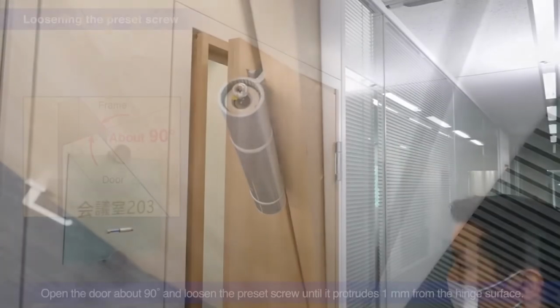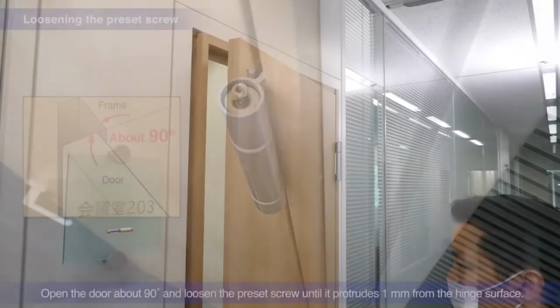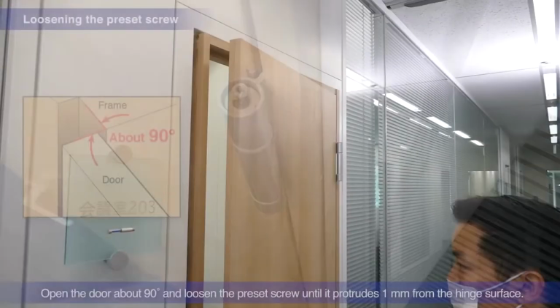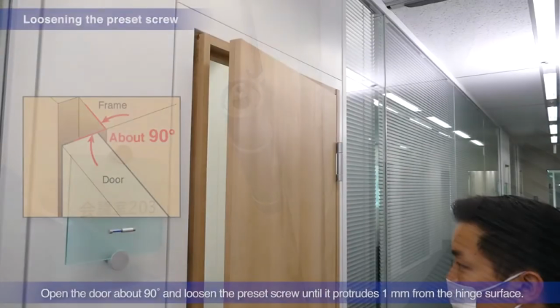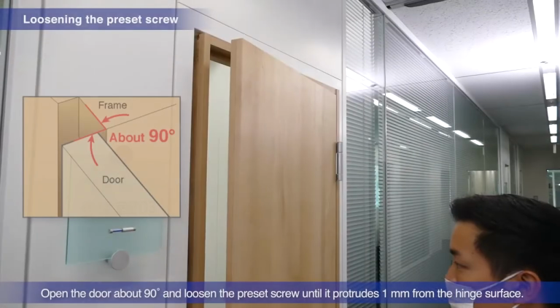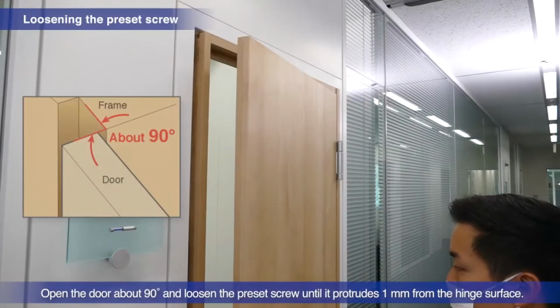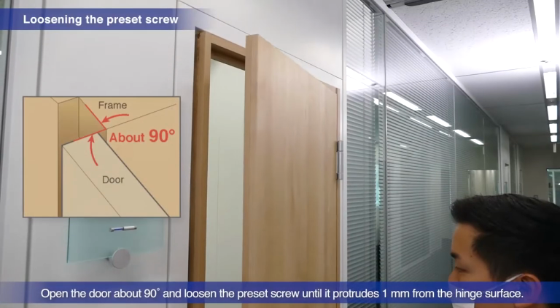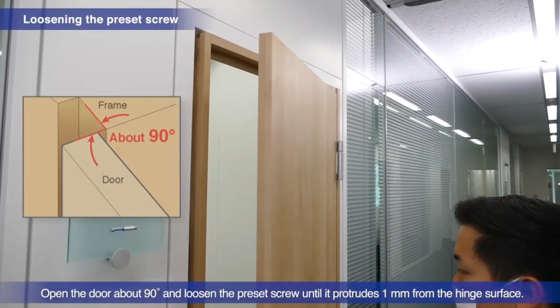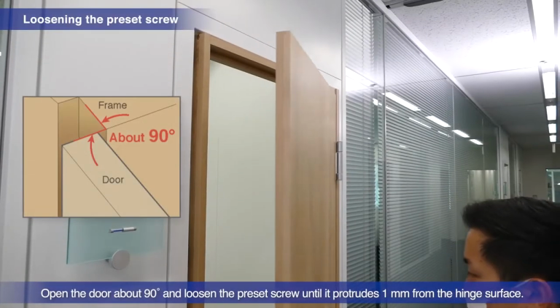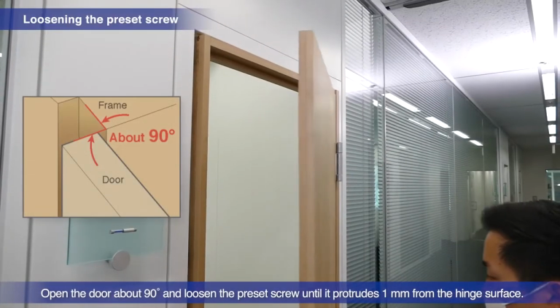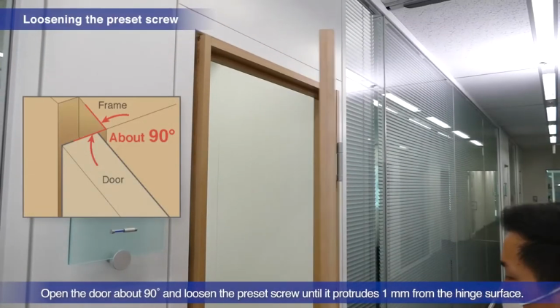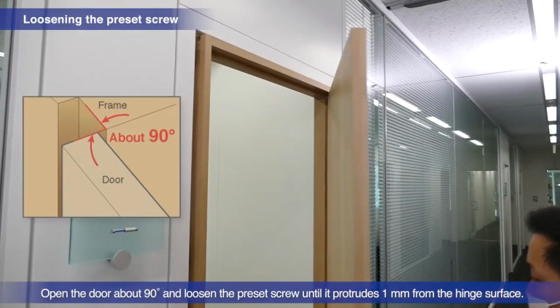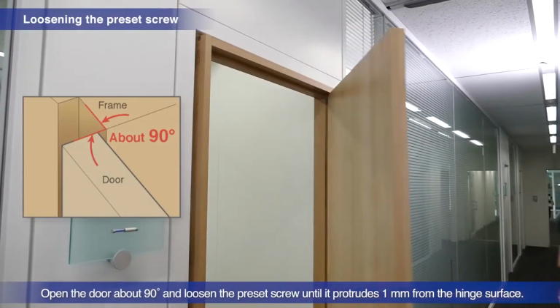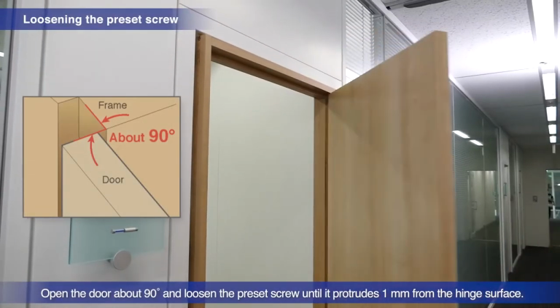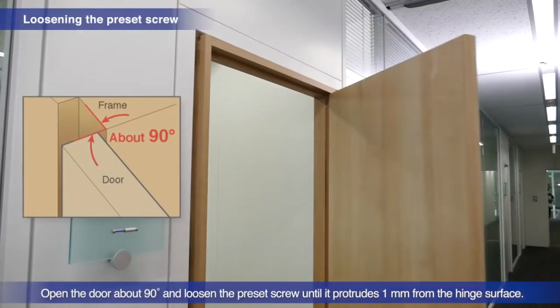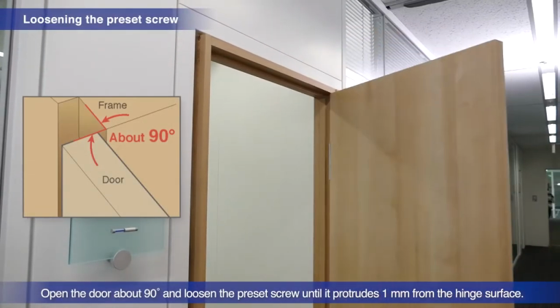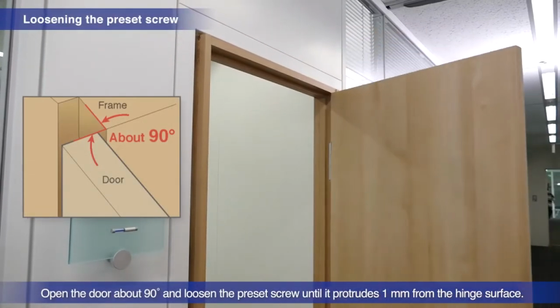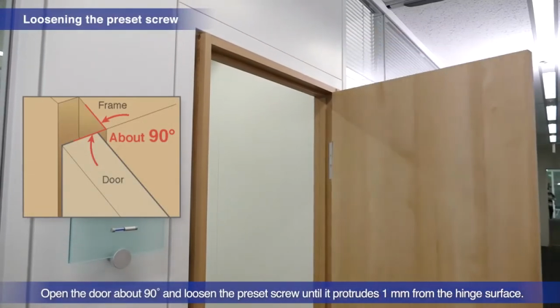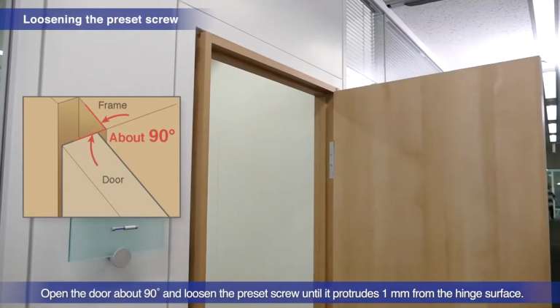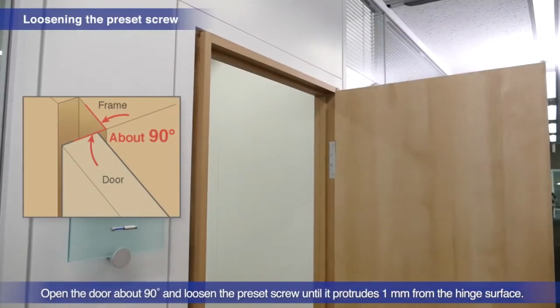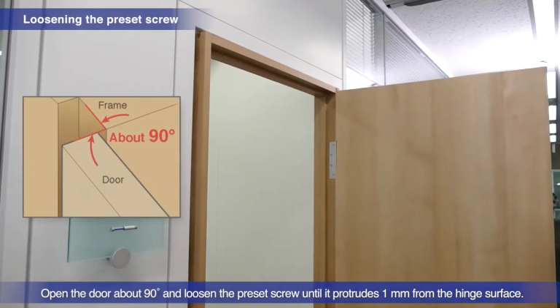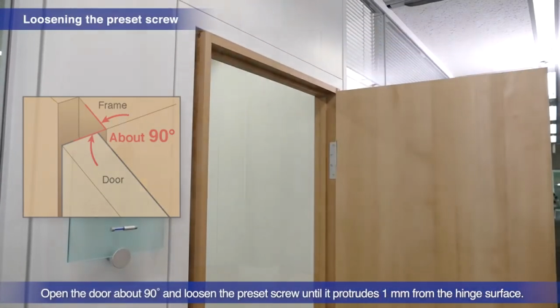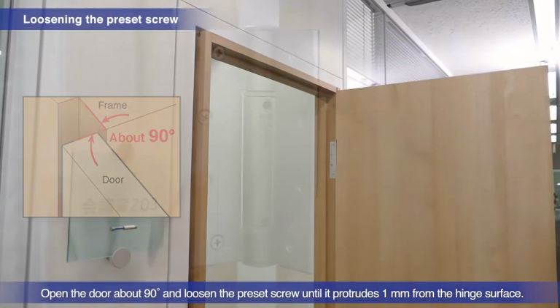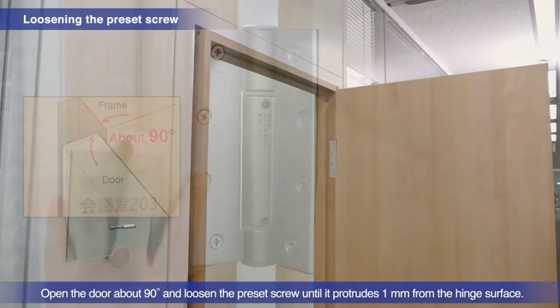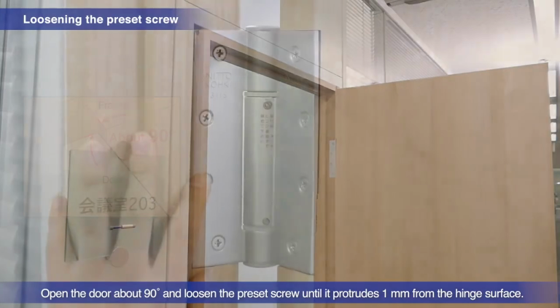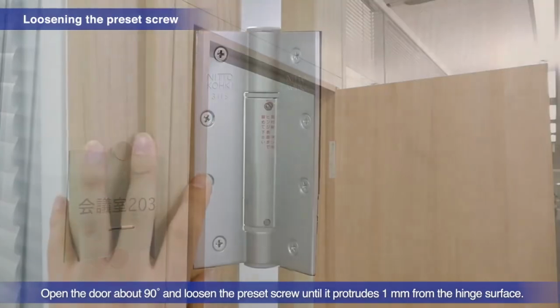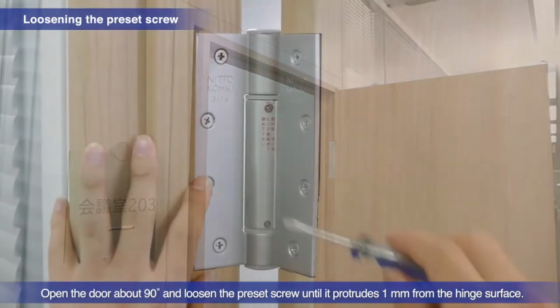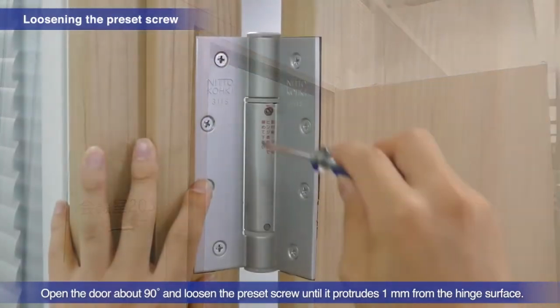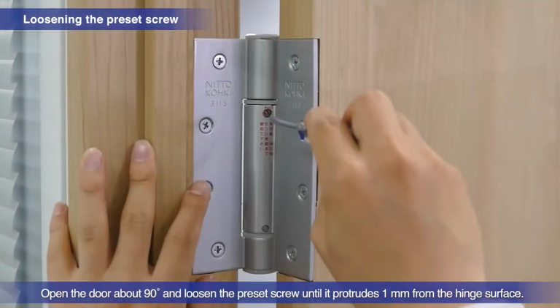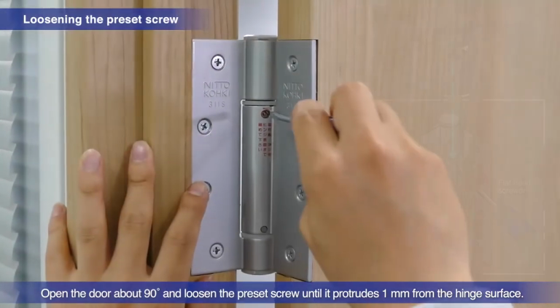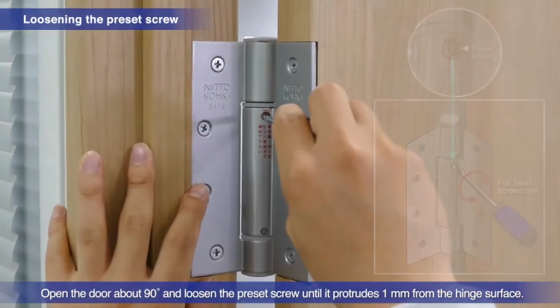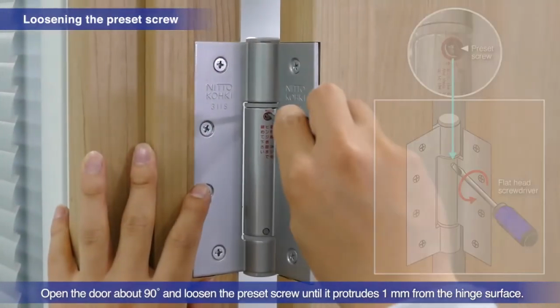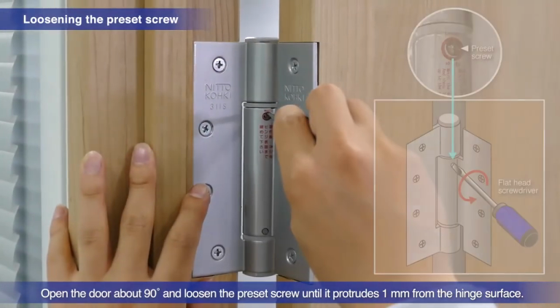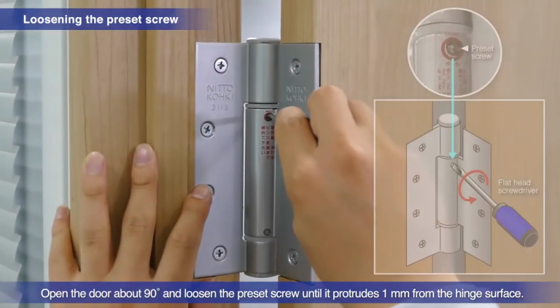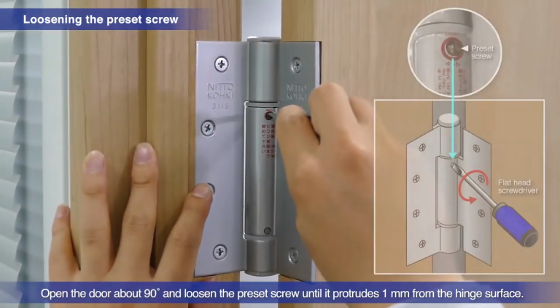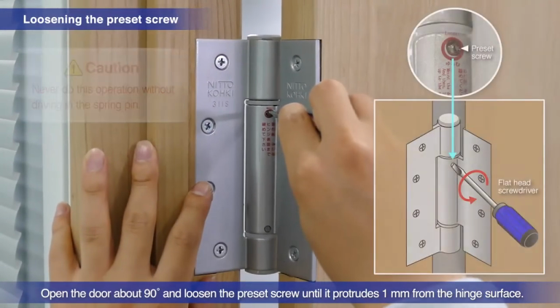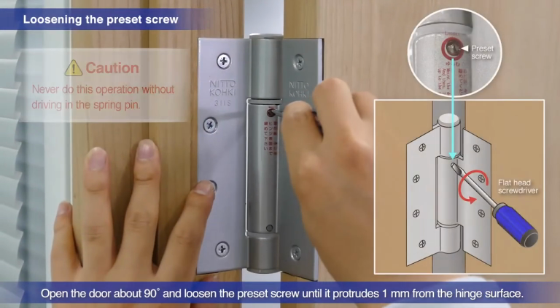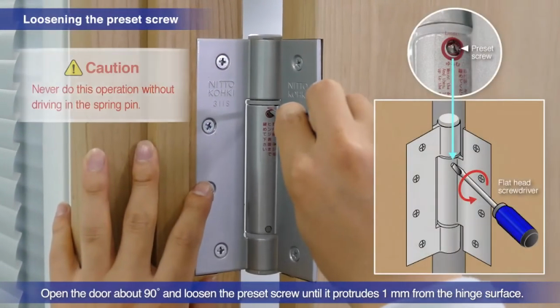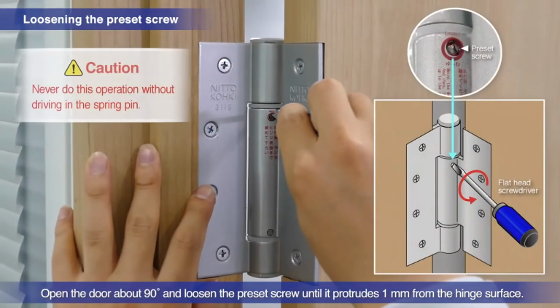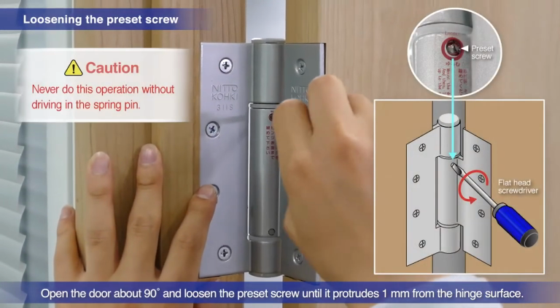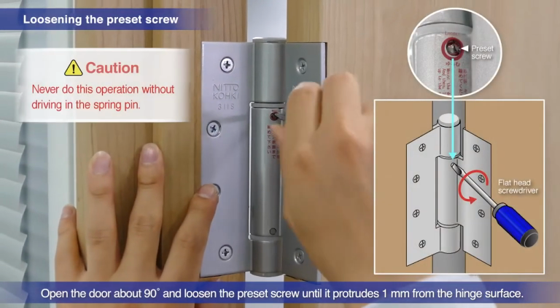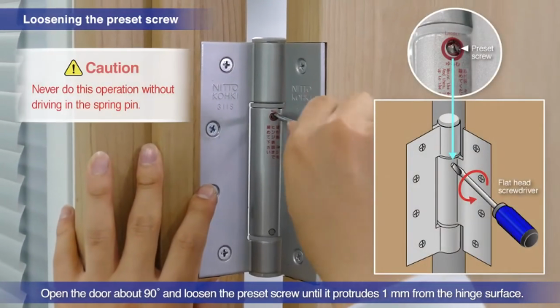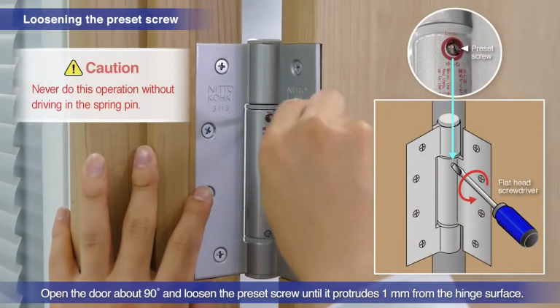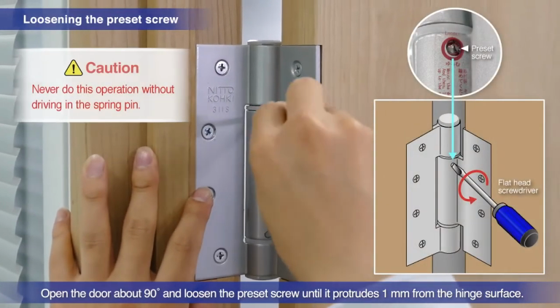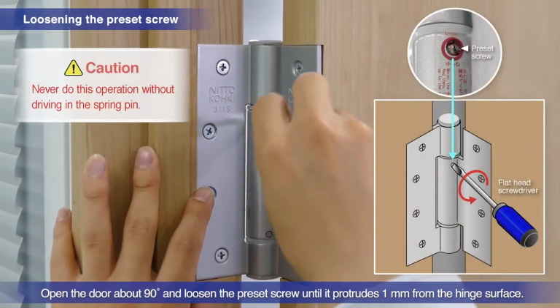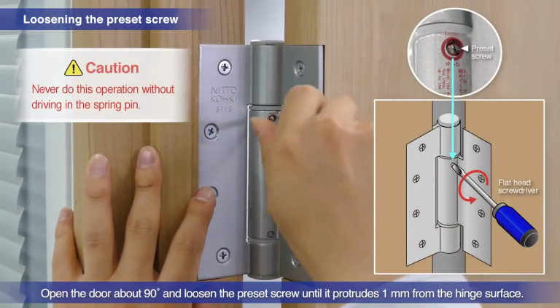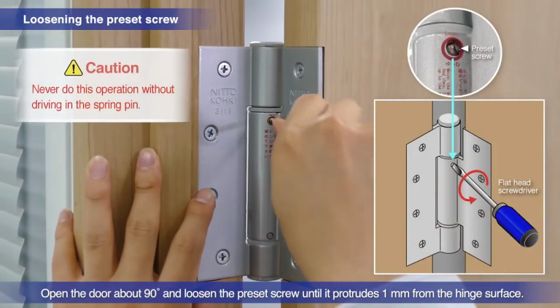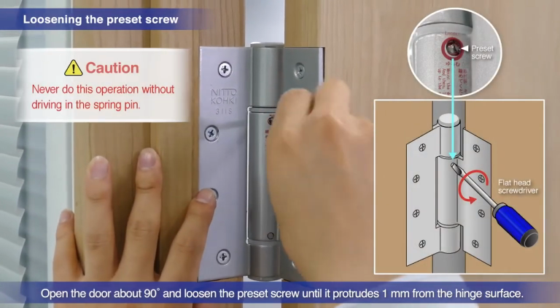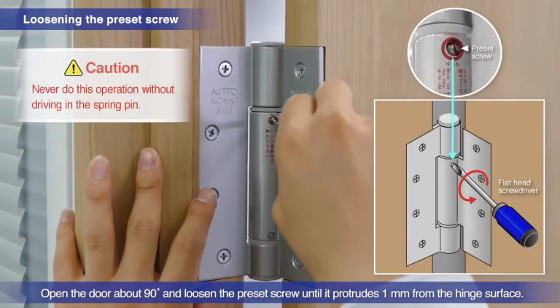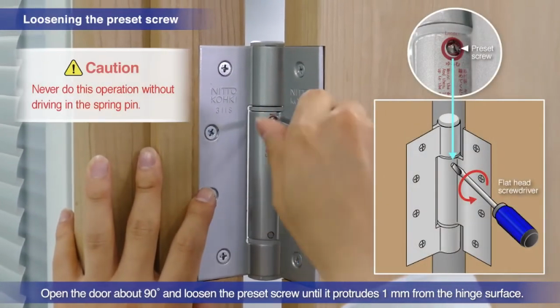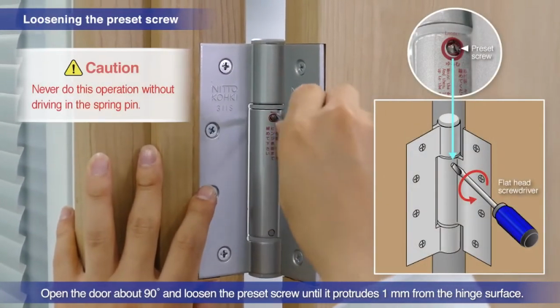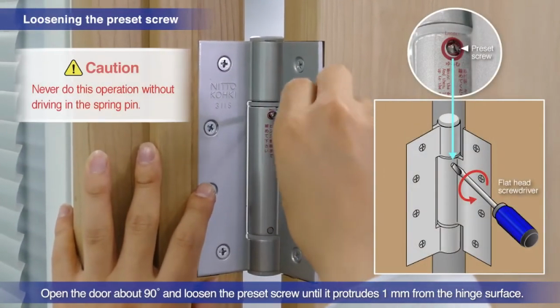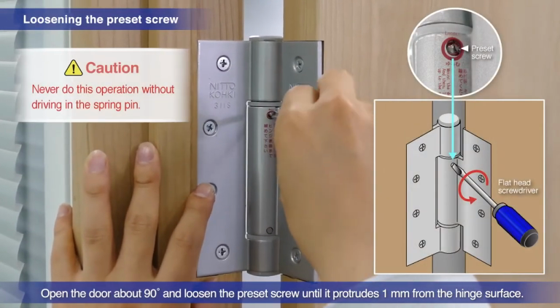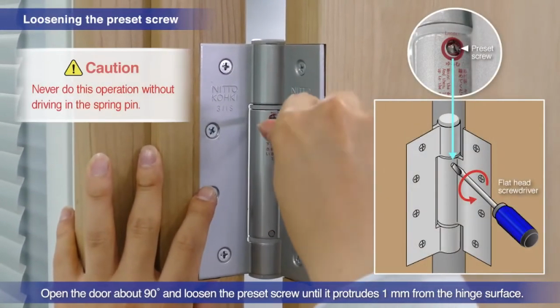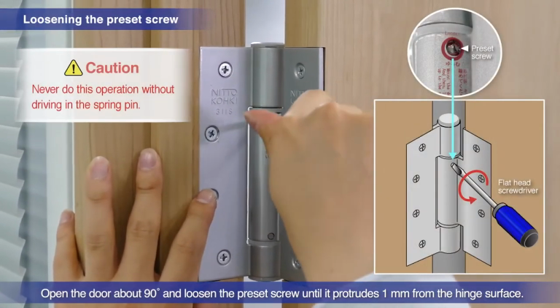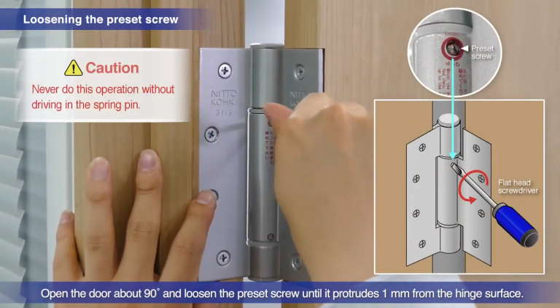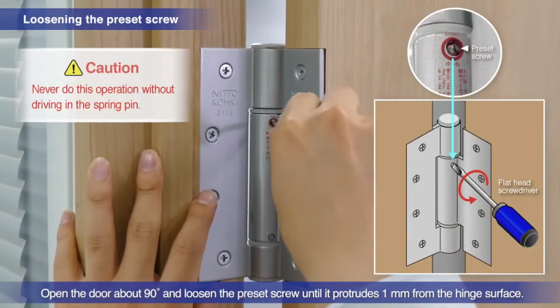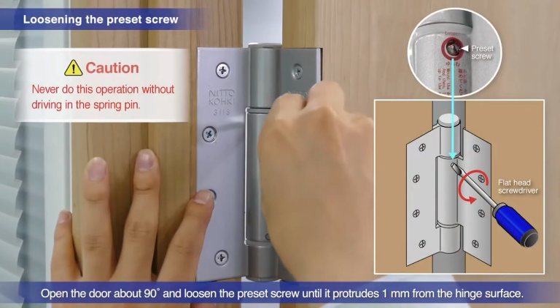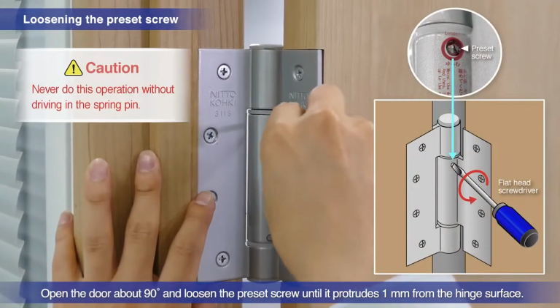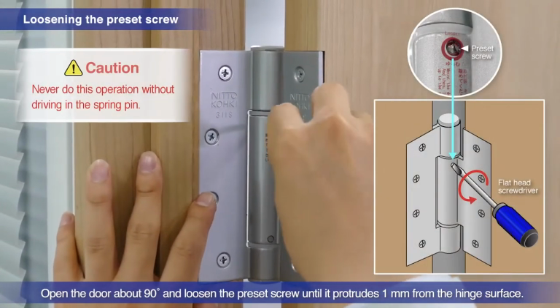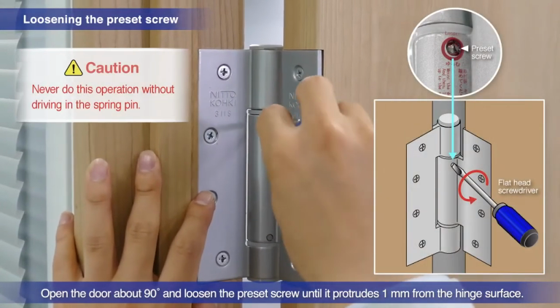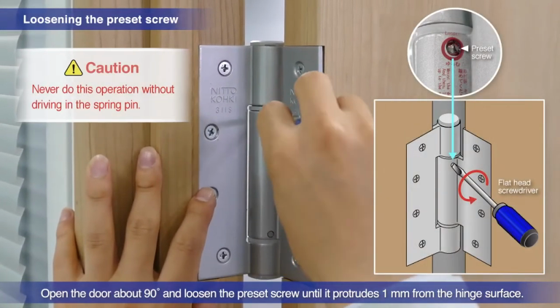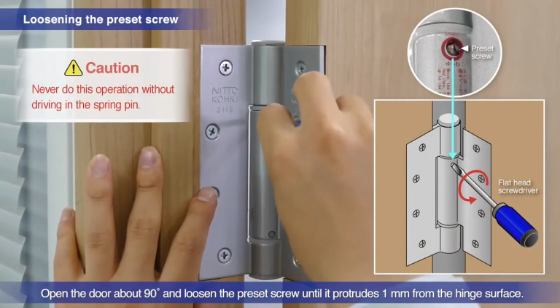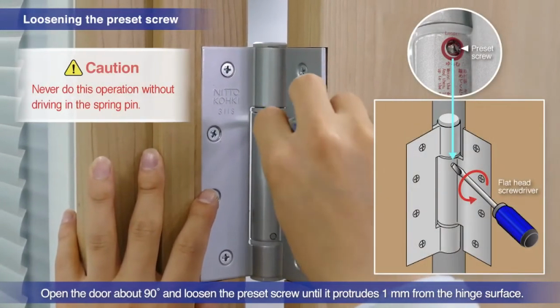Open the door about 90 degrees. Loosen the preset screw until it protrudes 1 mm above the hinge surface.